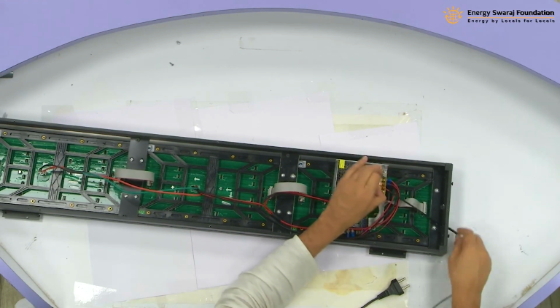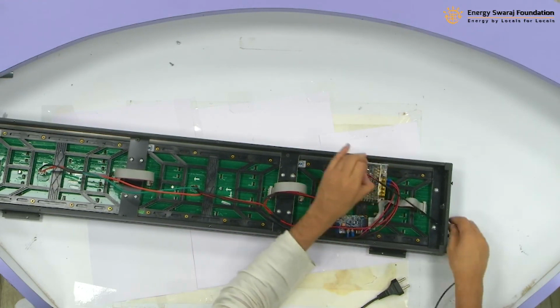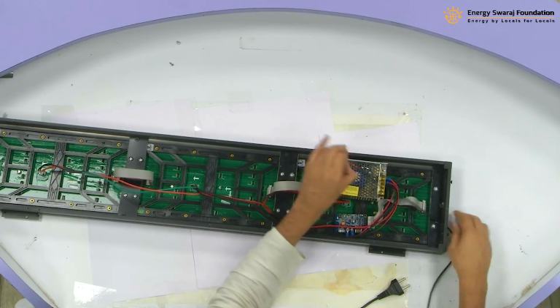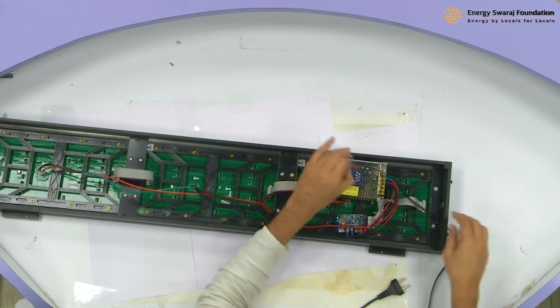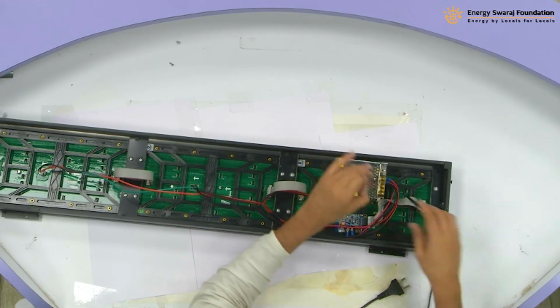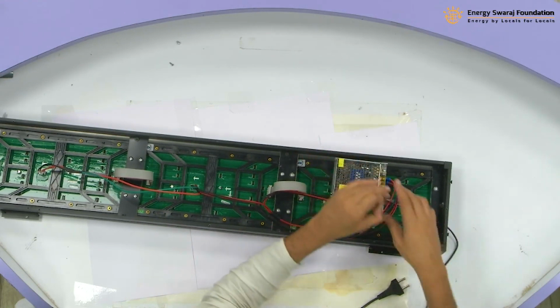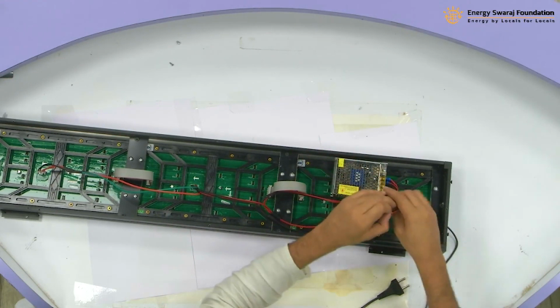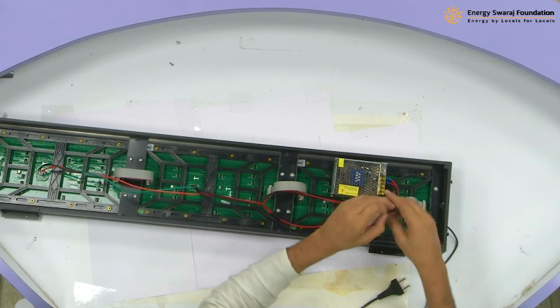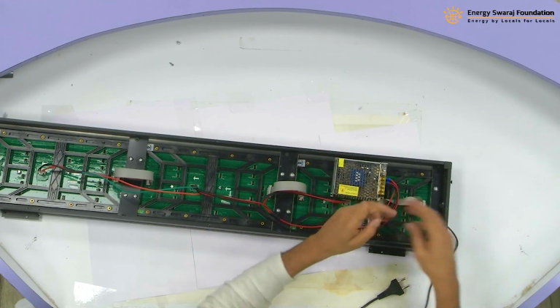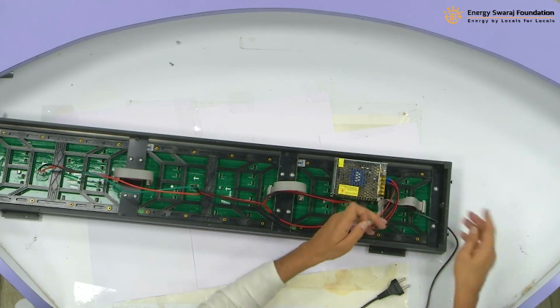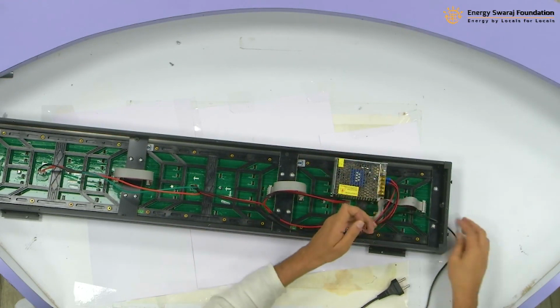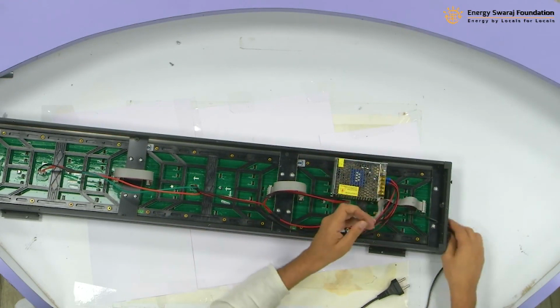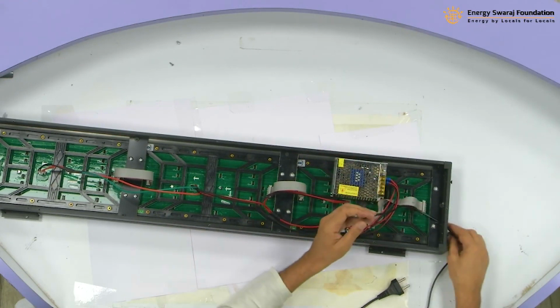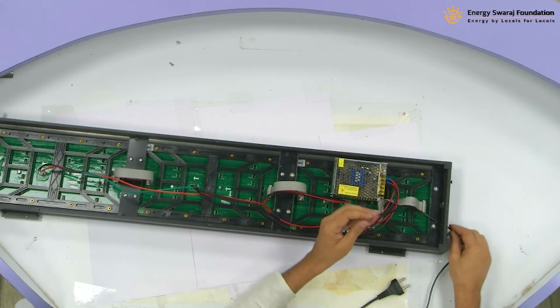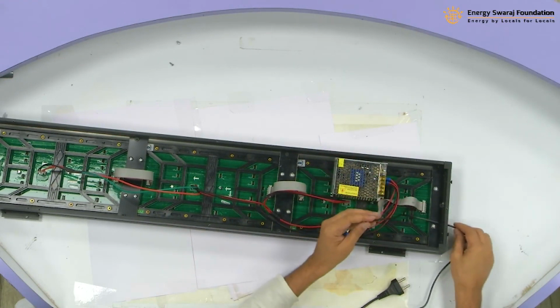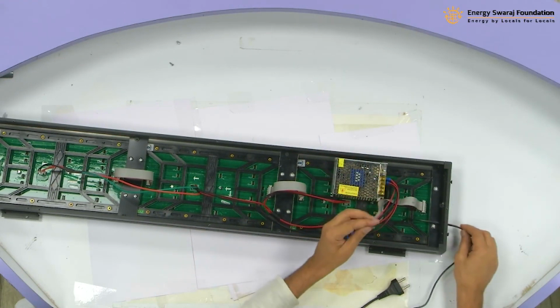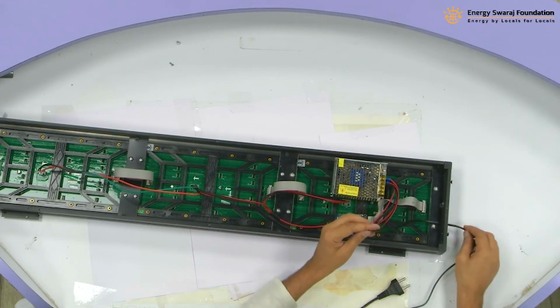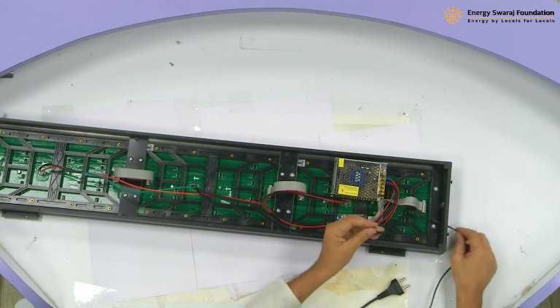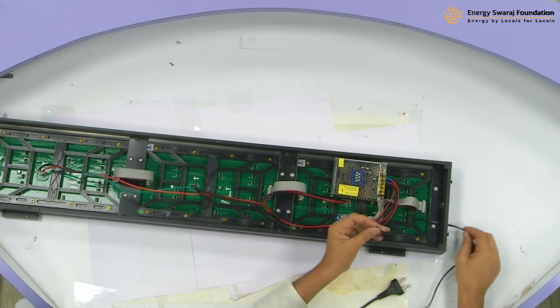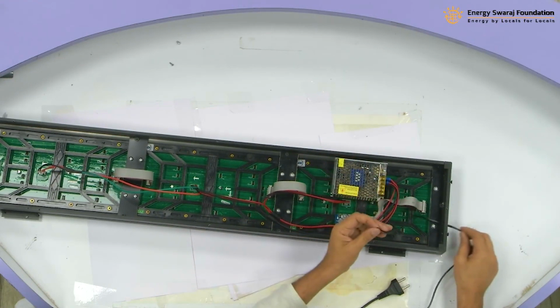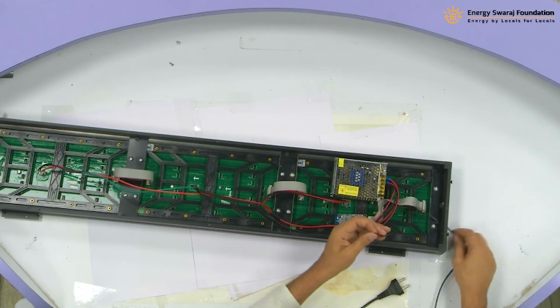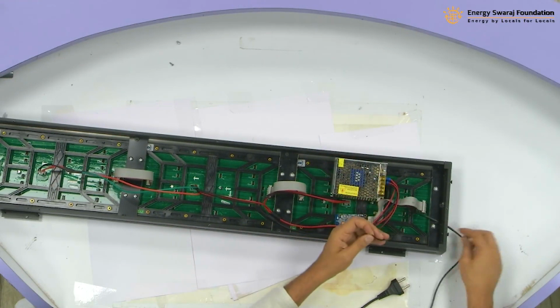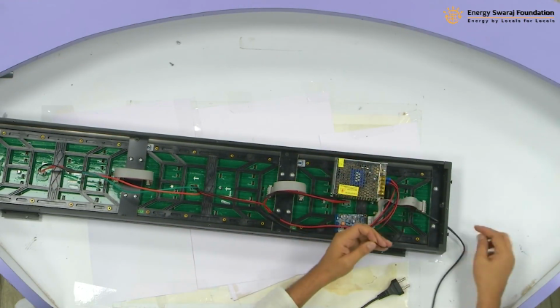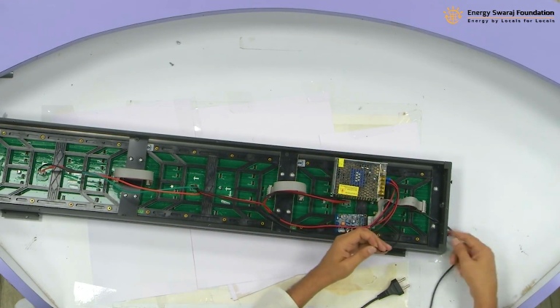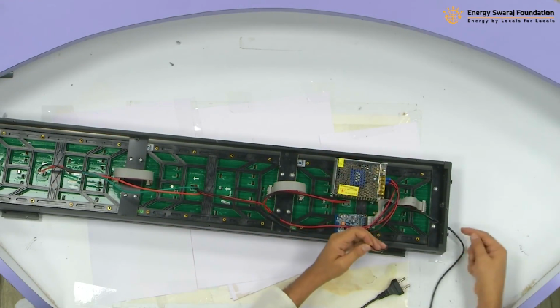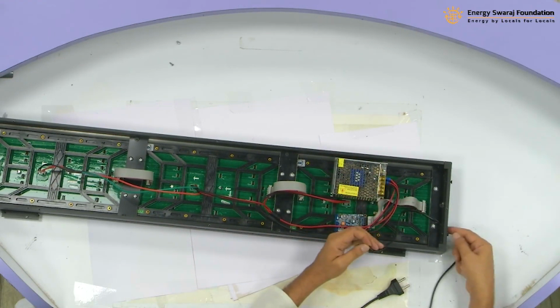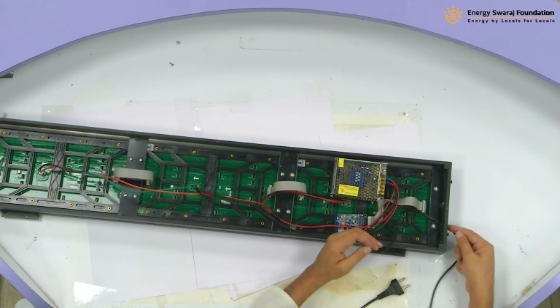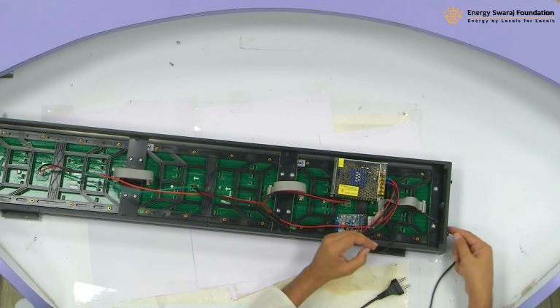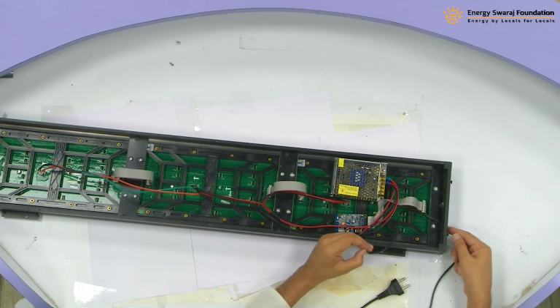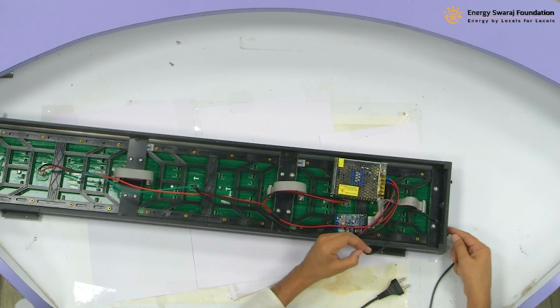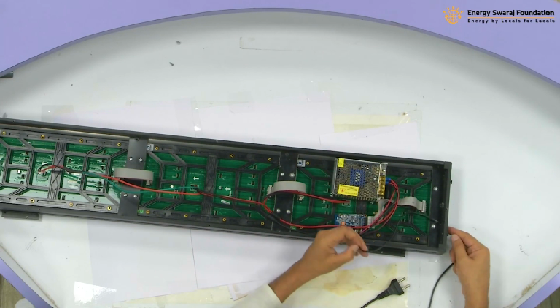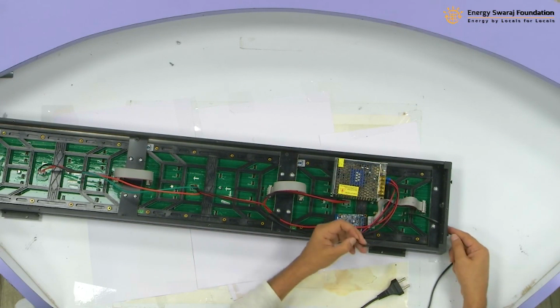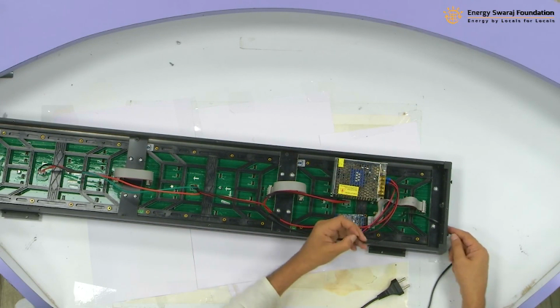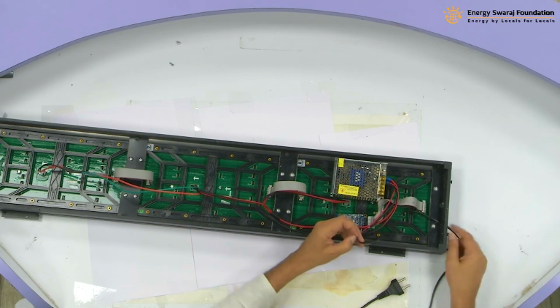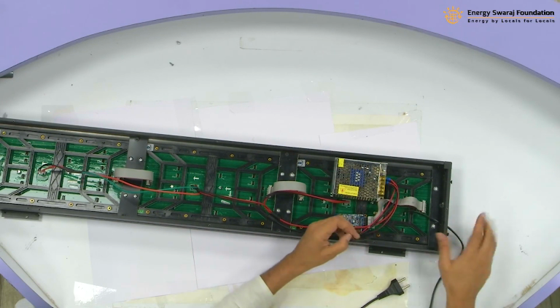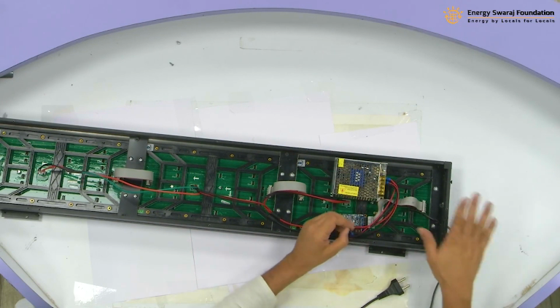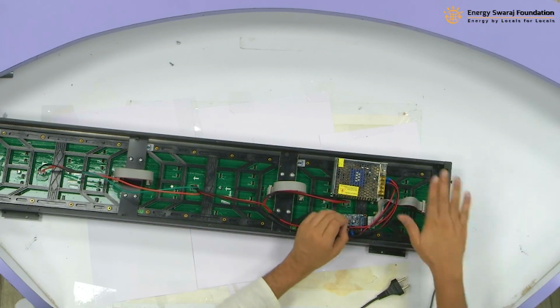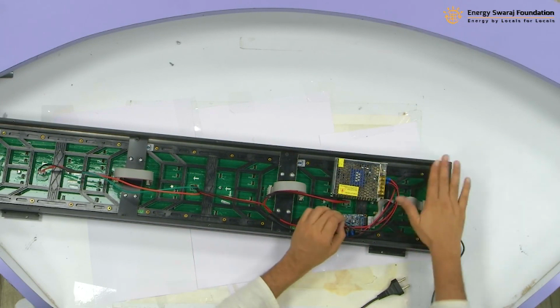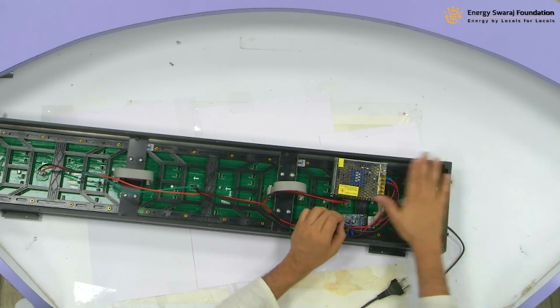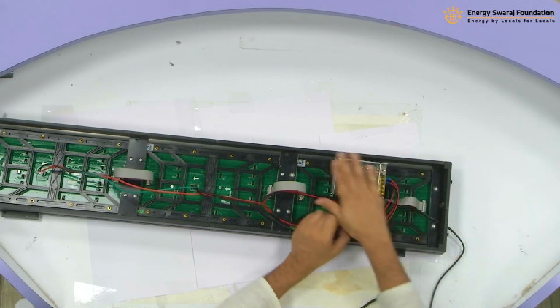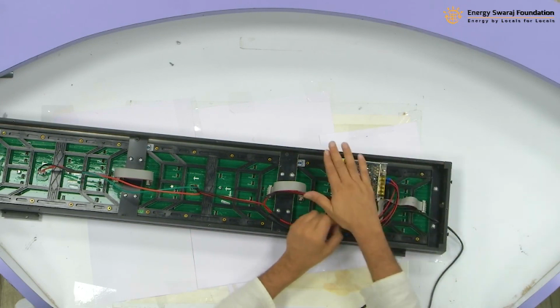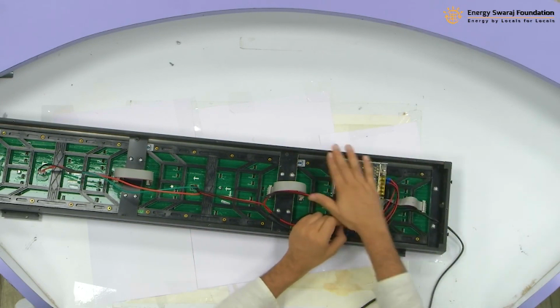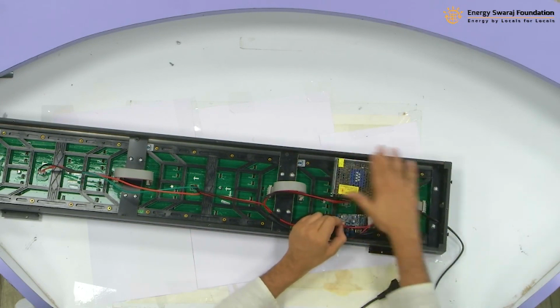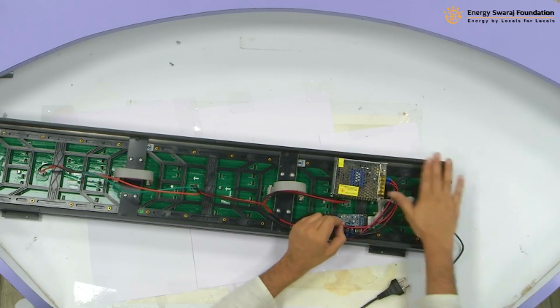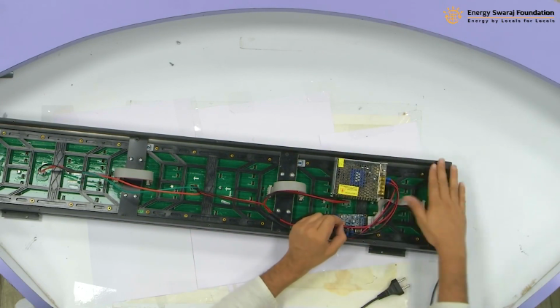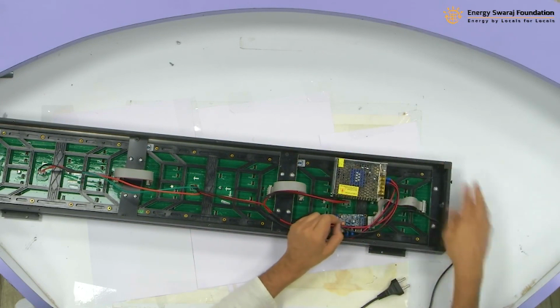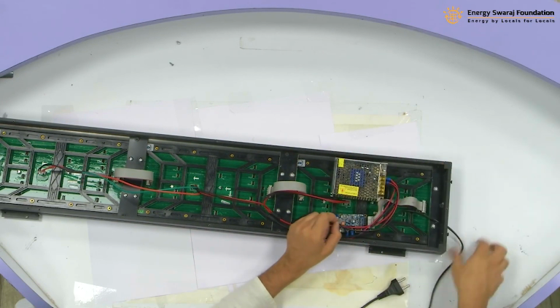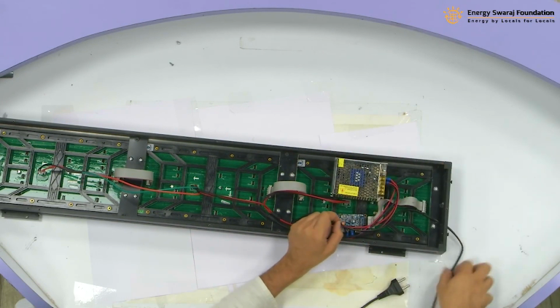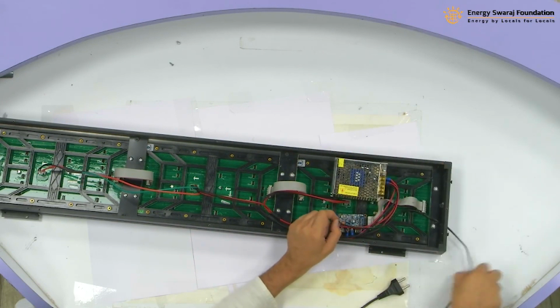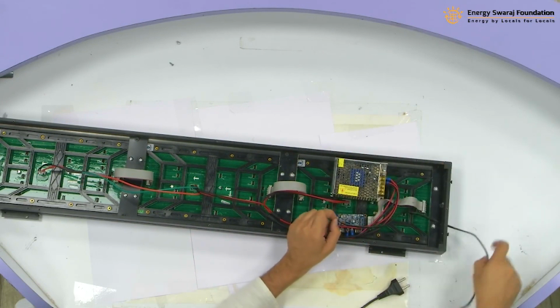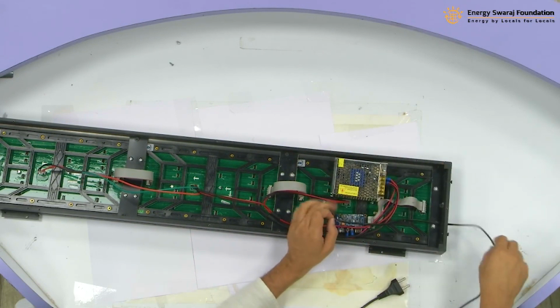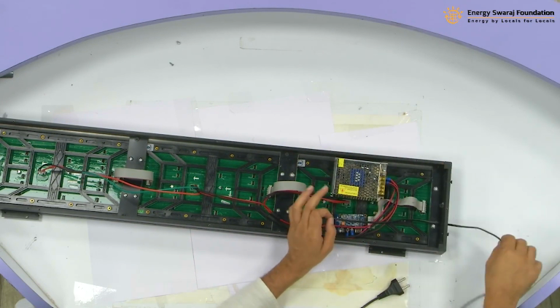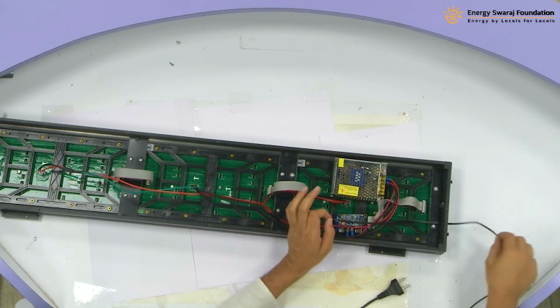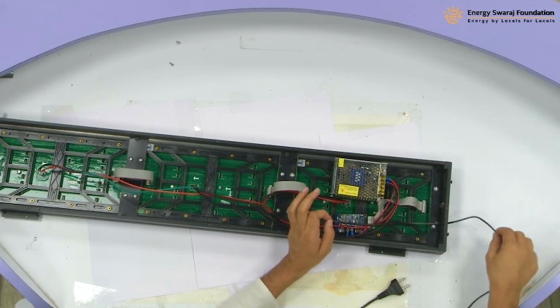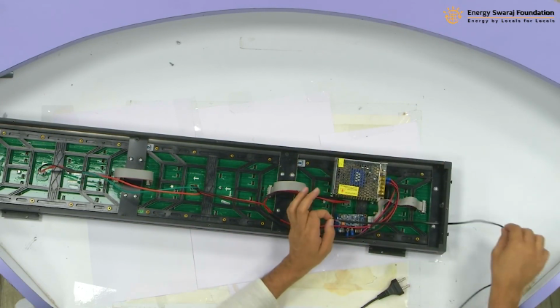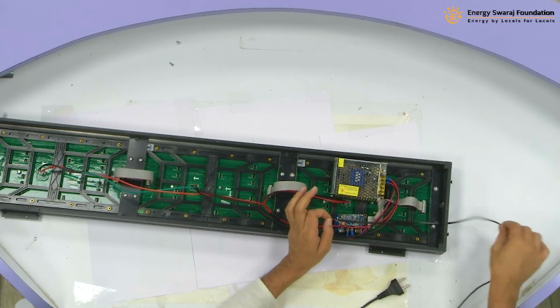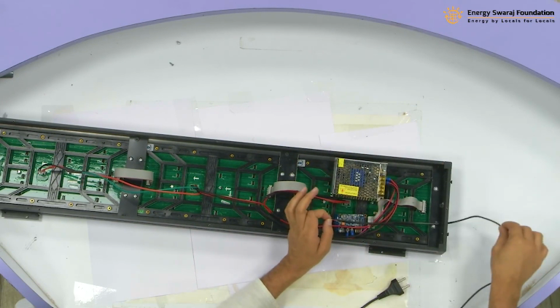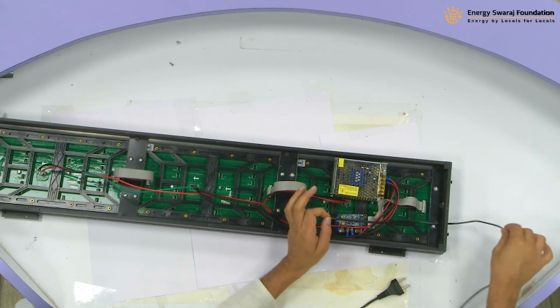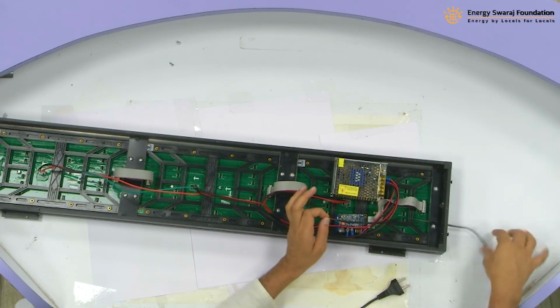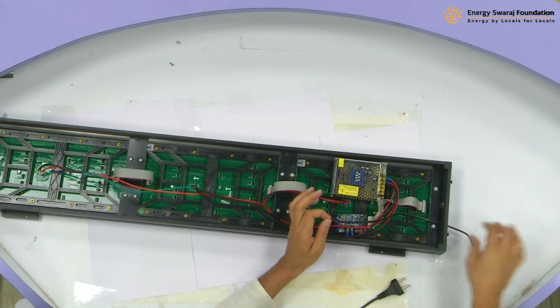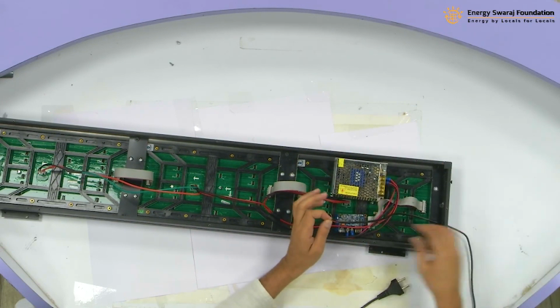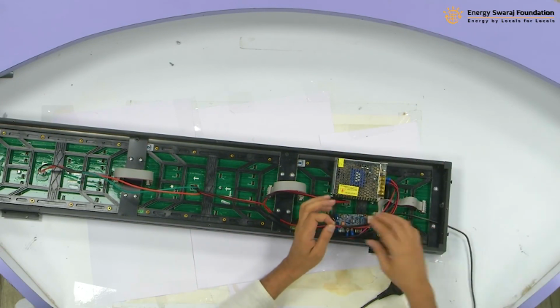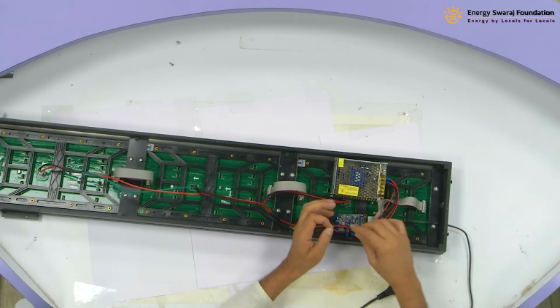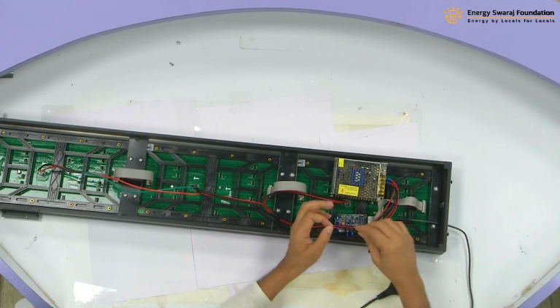So there is a cable. The hole is provided so that you can actually close this from the top and your power cable will go inside.